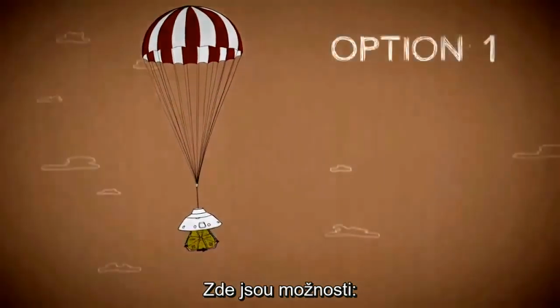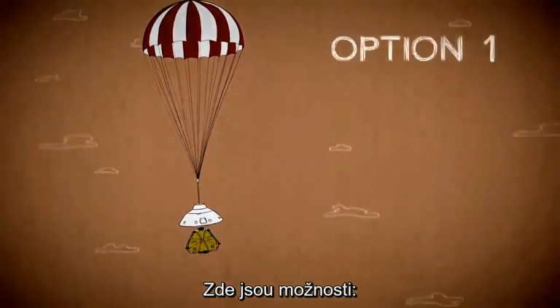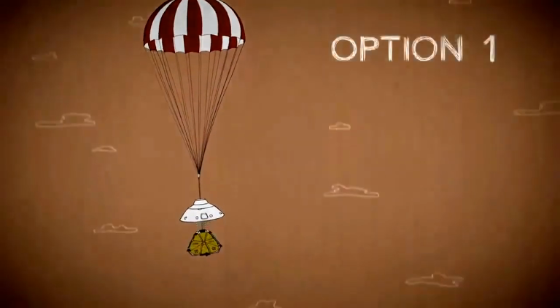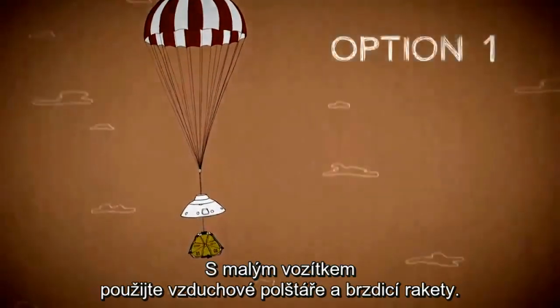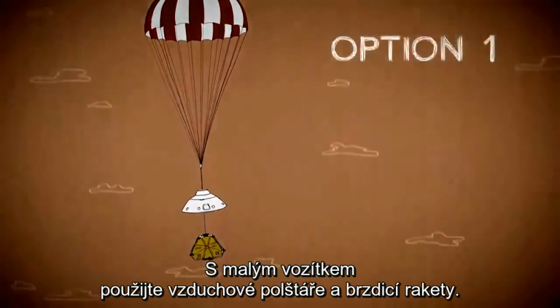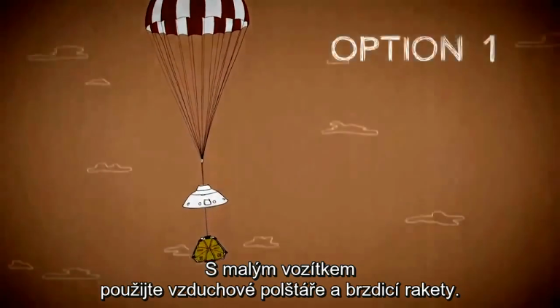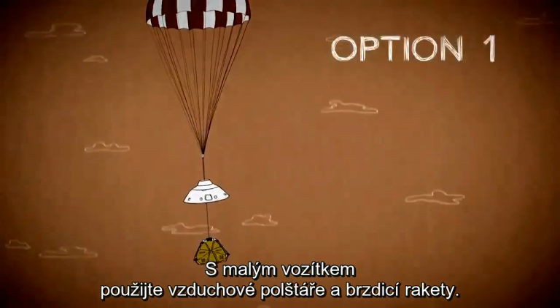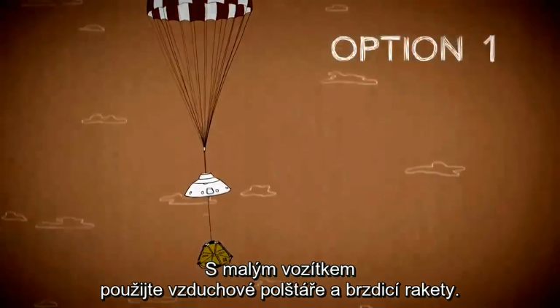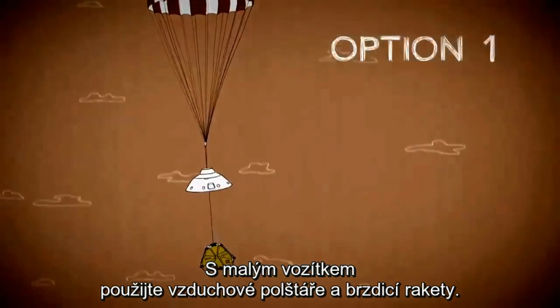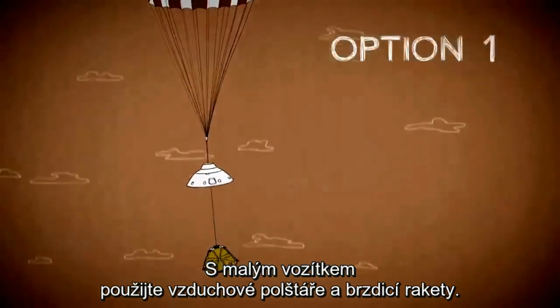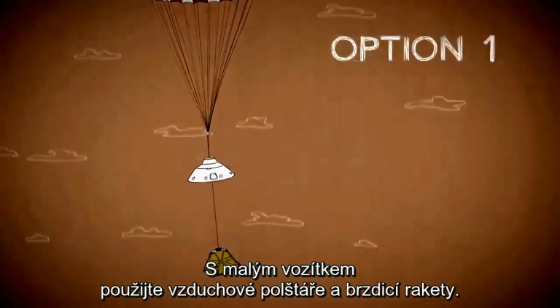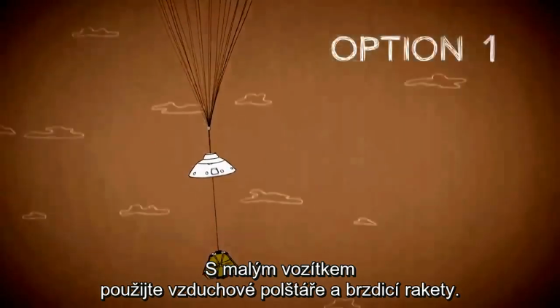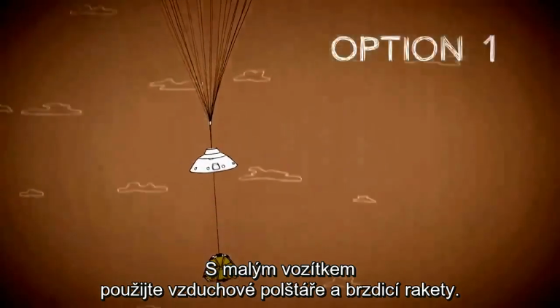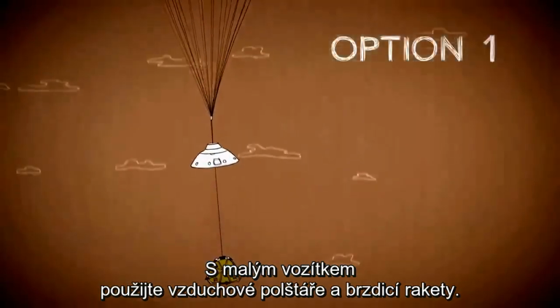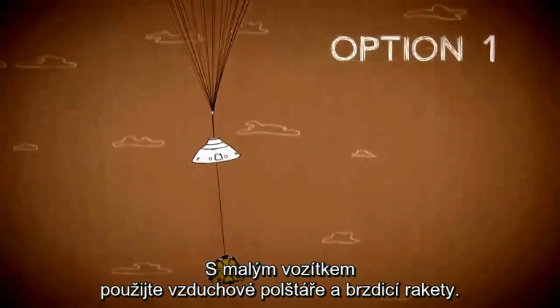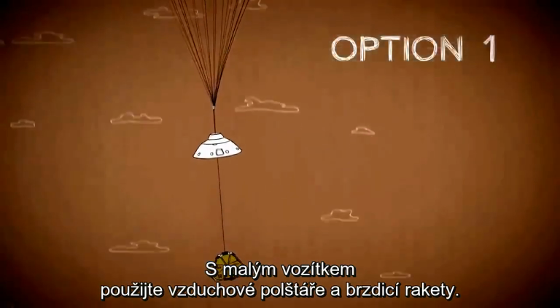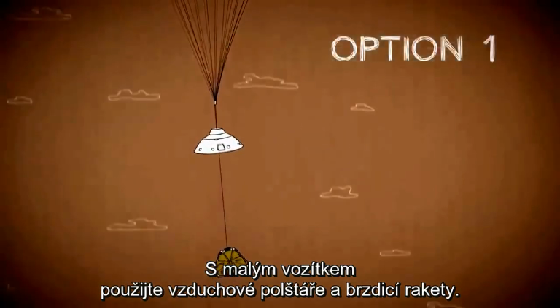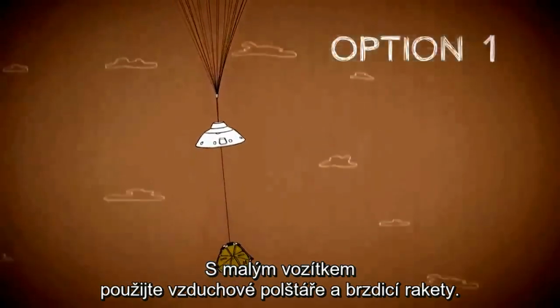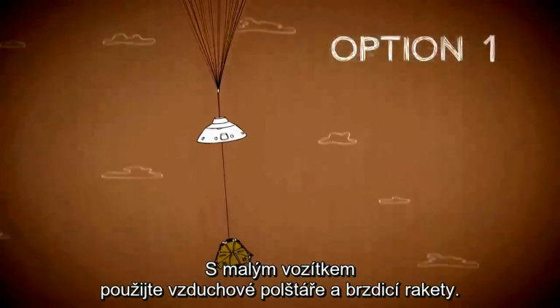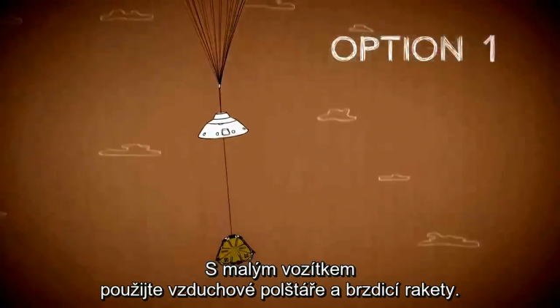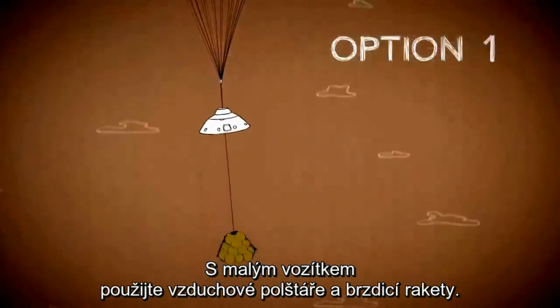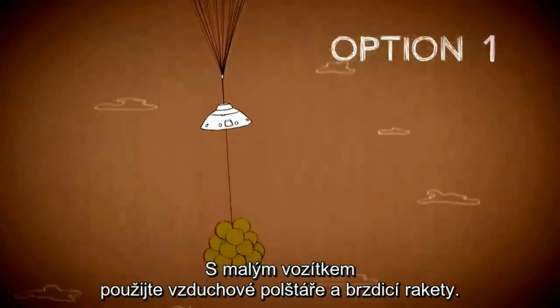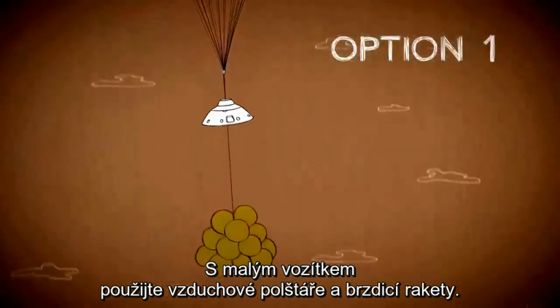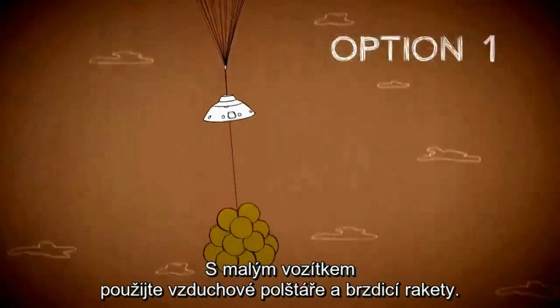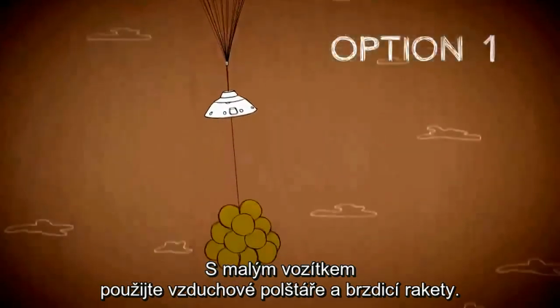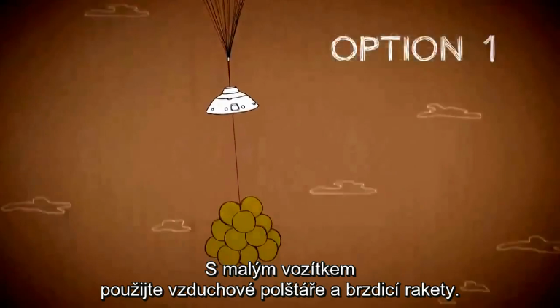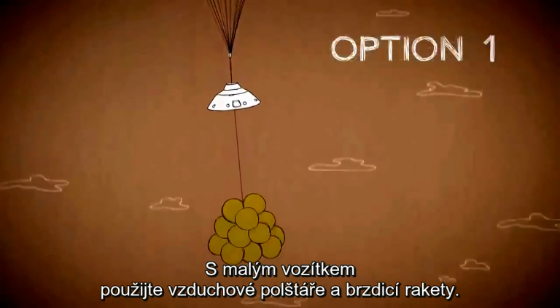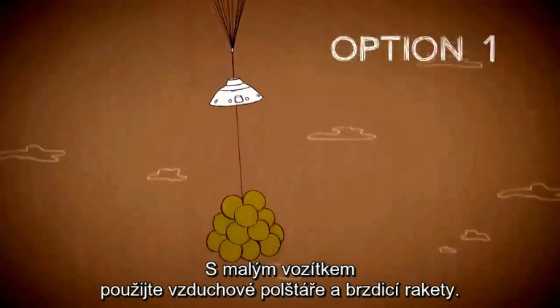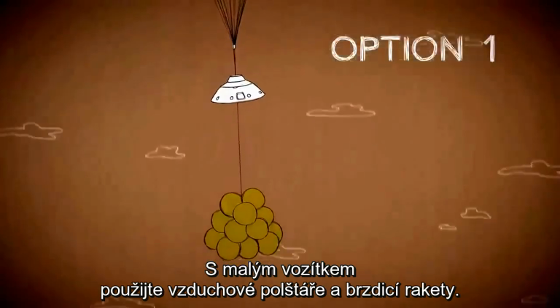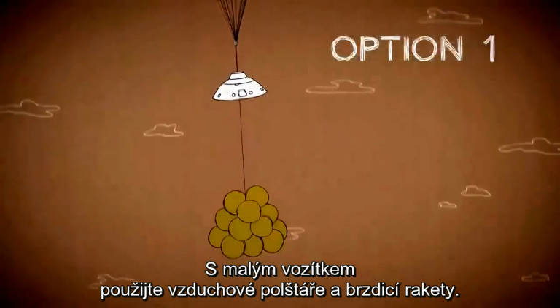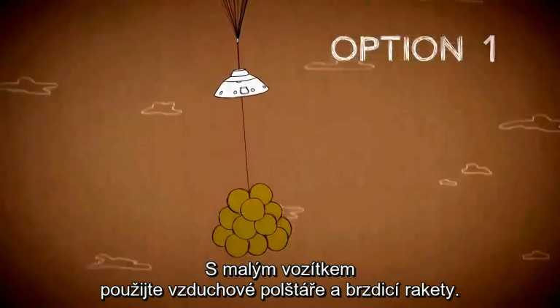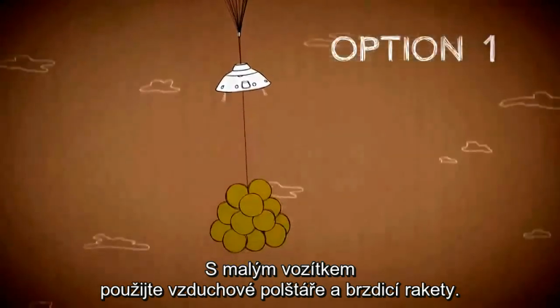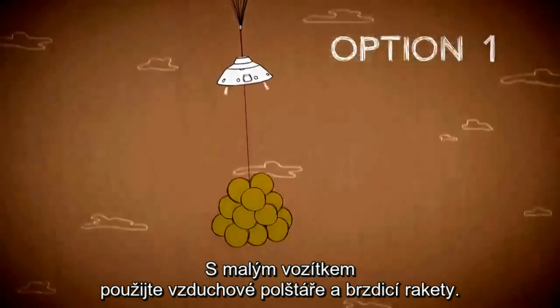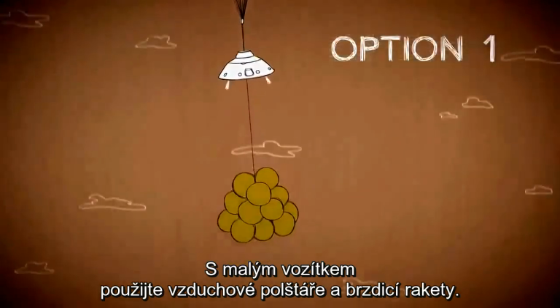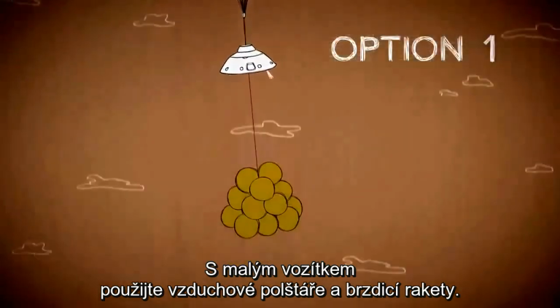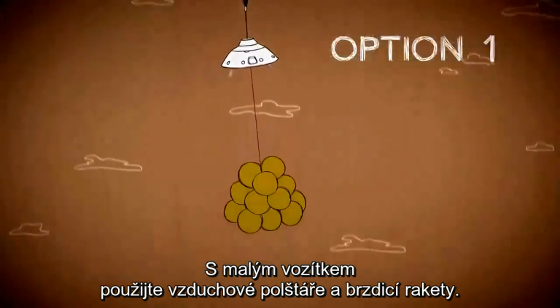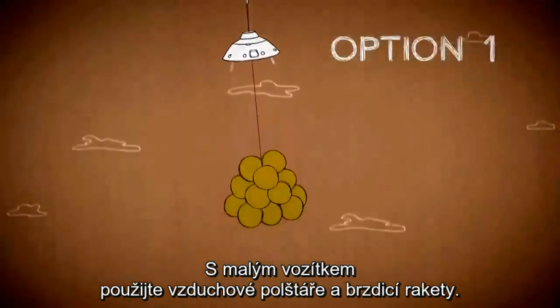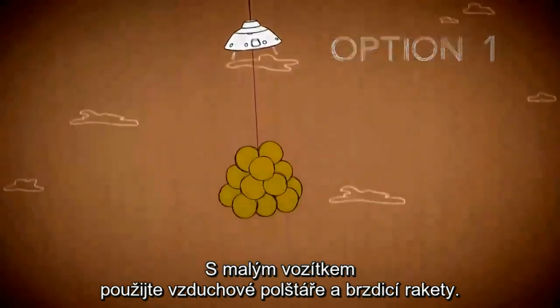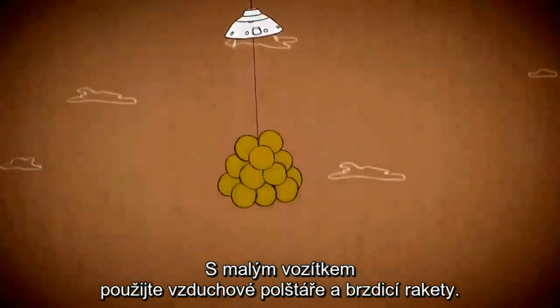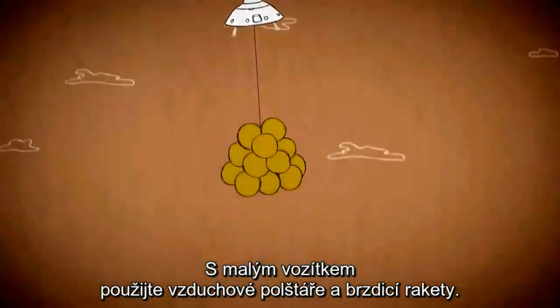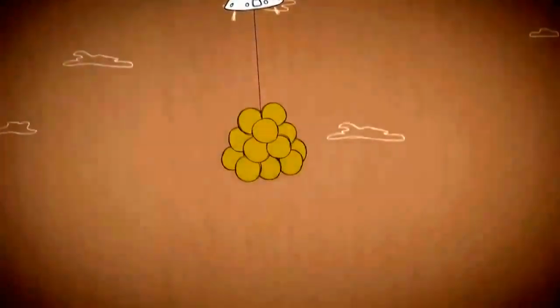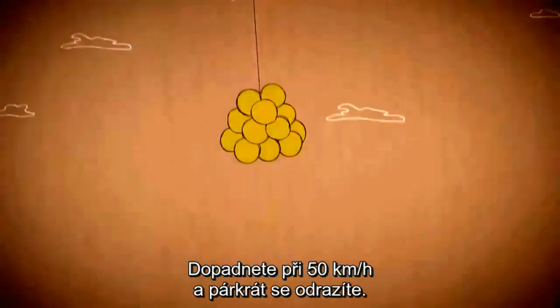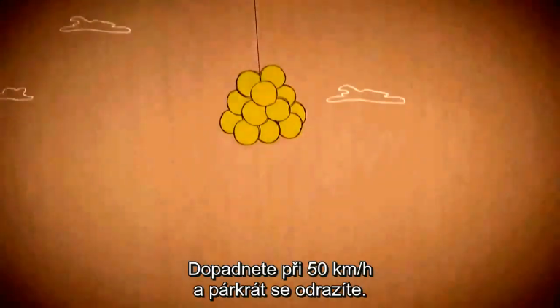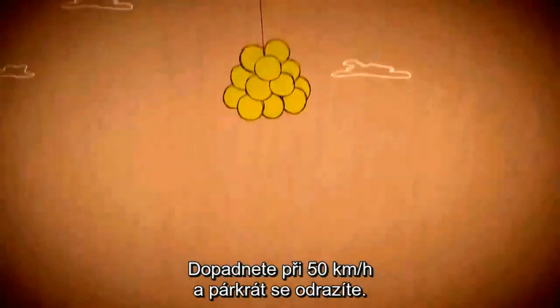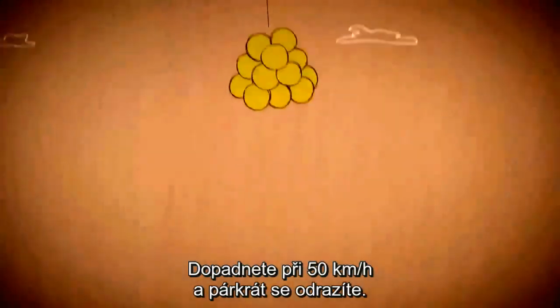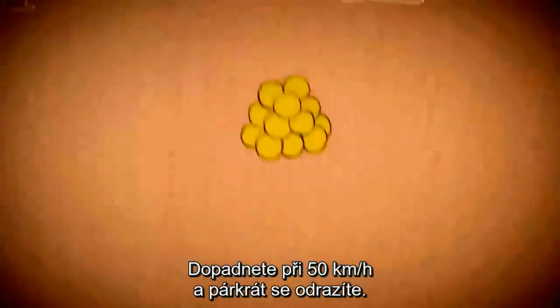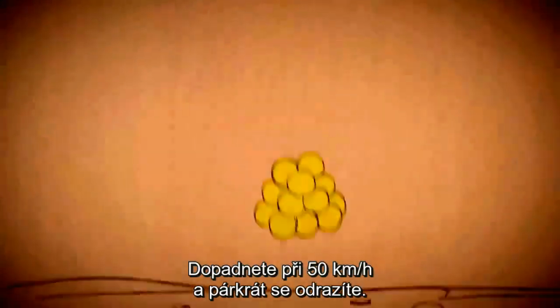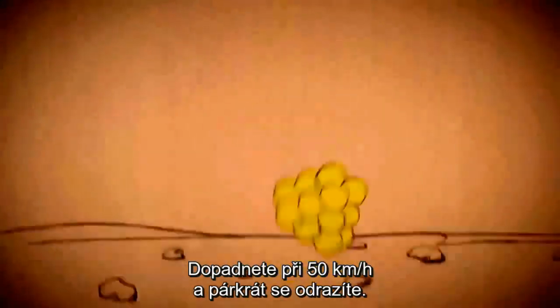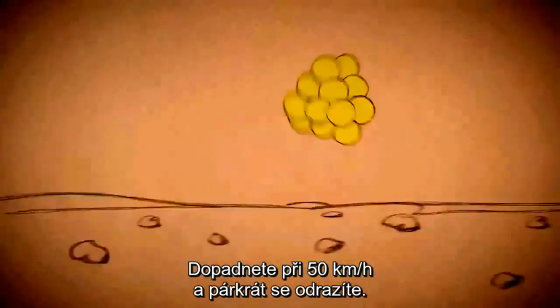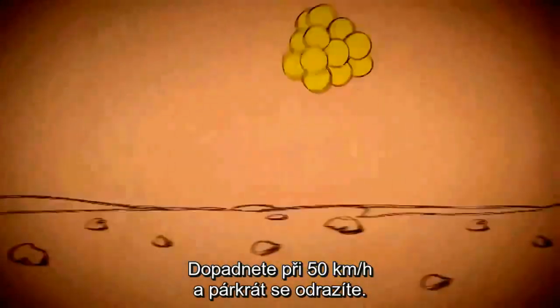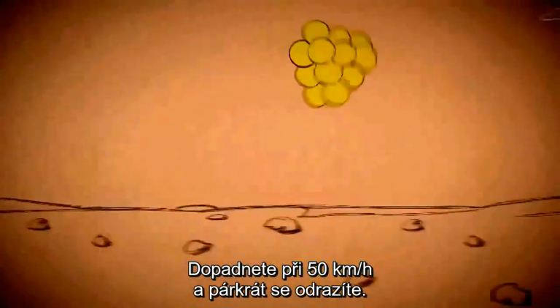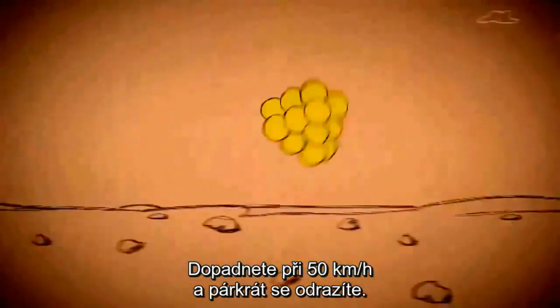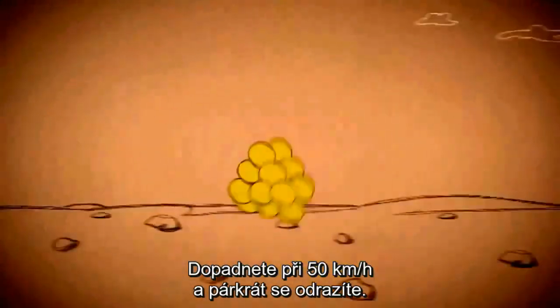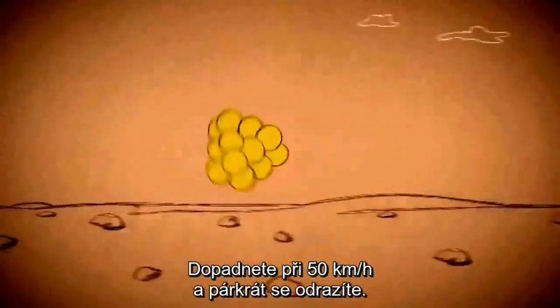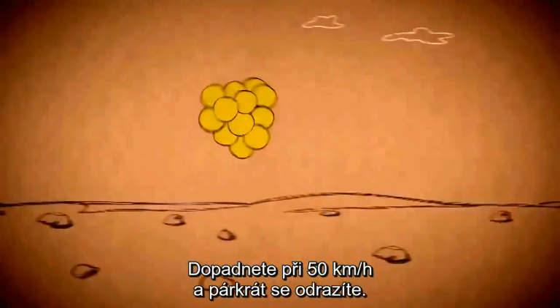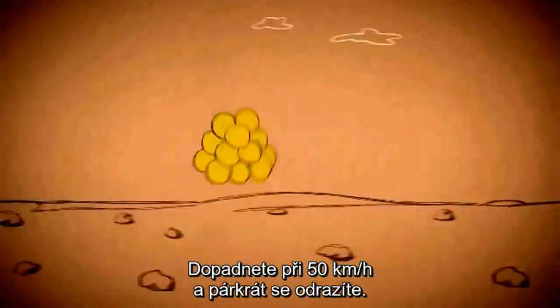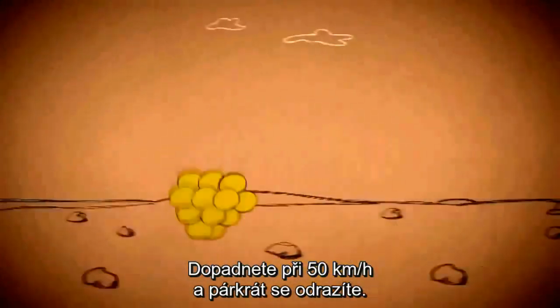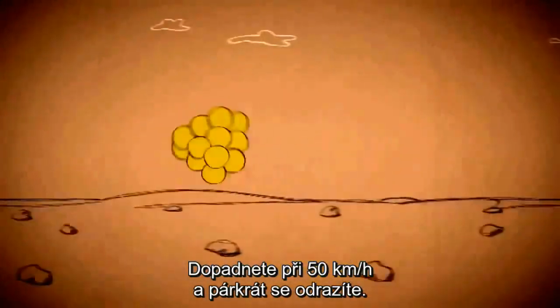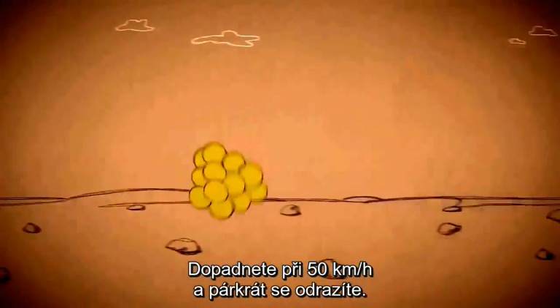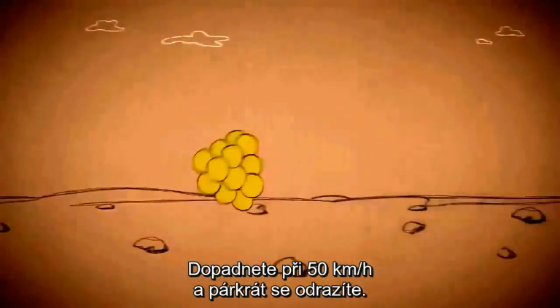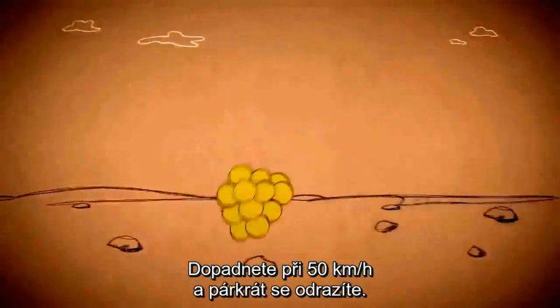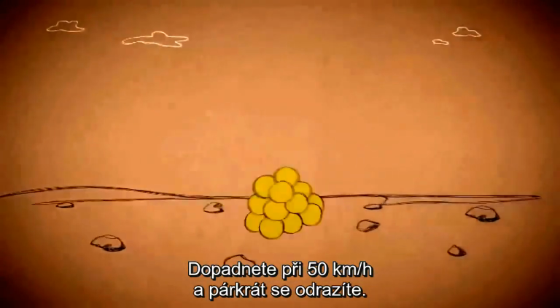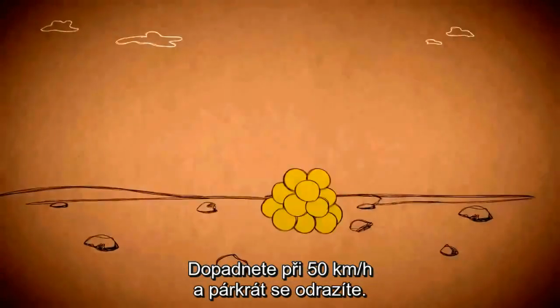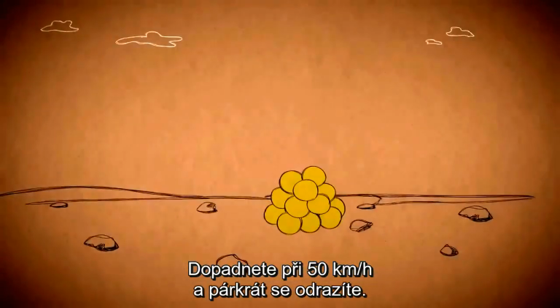With a small to mid-sized rover, use a cushion of airbags along with retro rockets. Impact at 30 miles an hour and bounce to a stop.